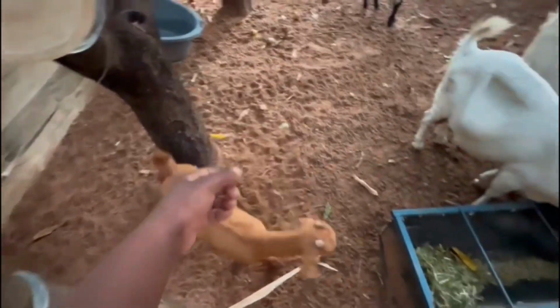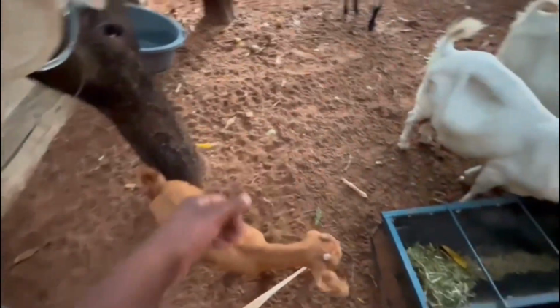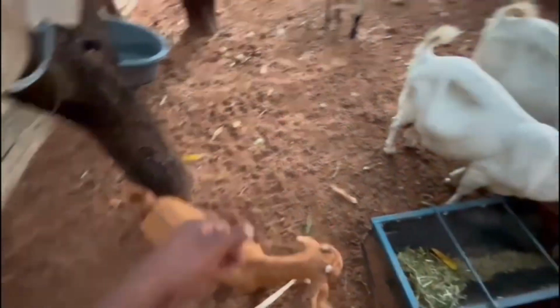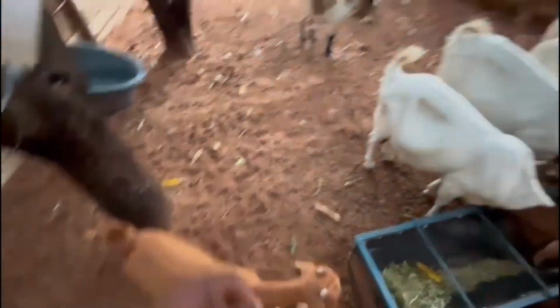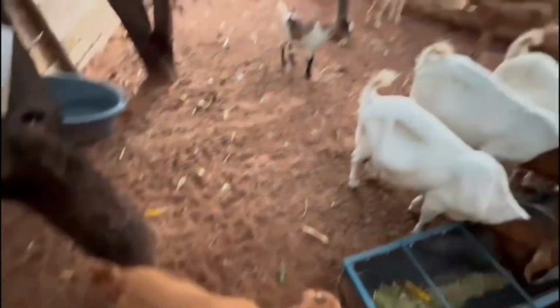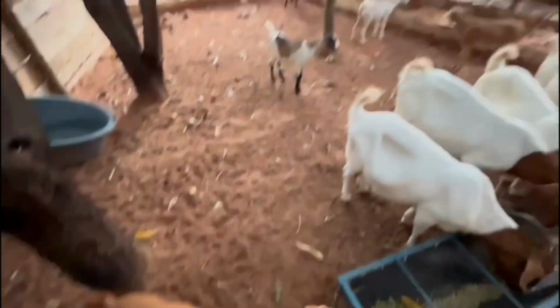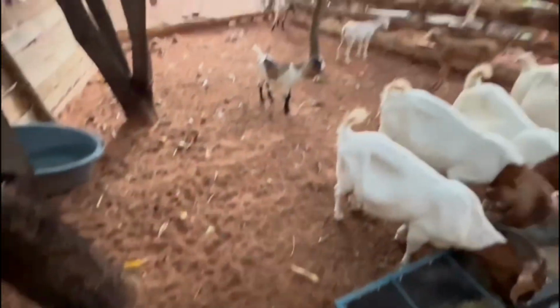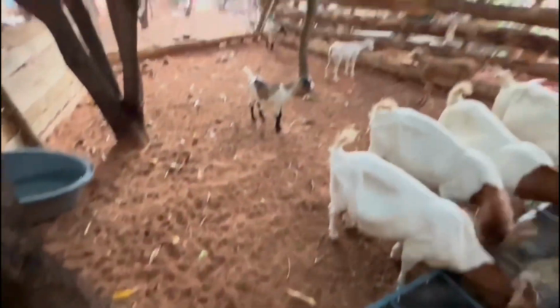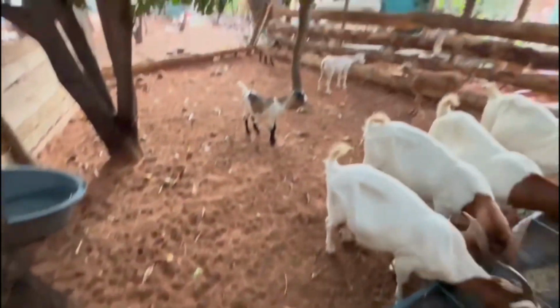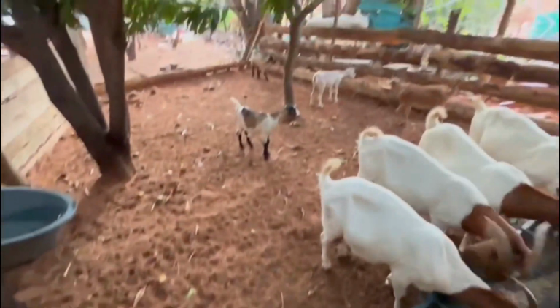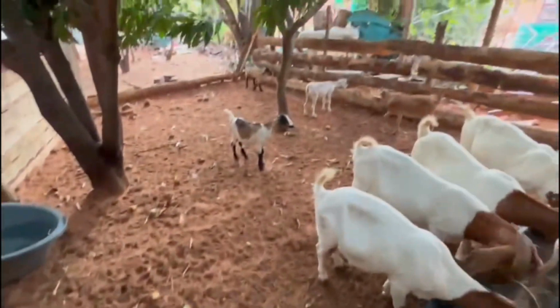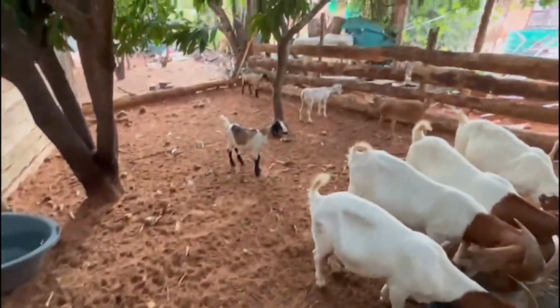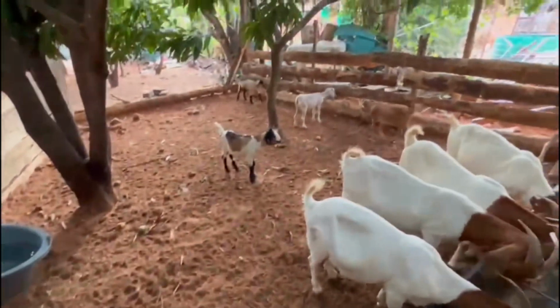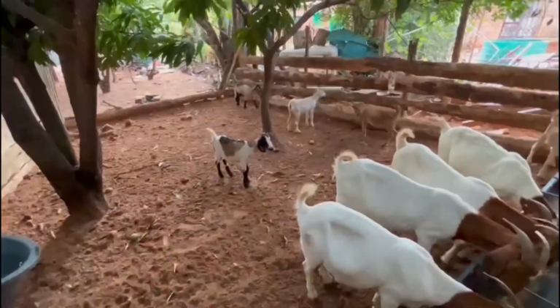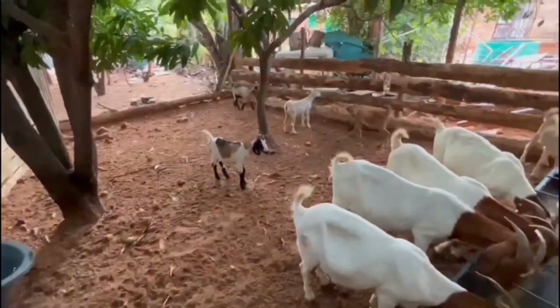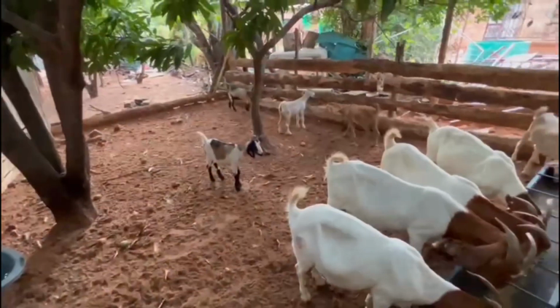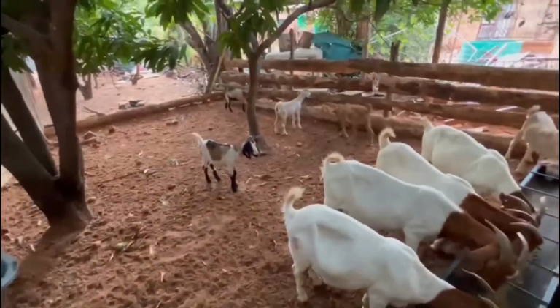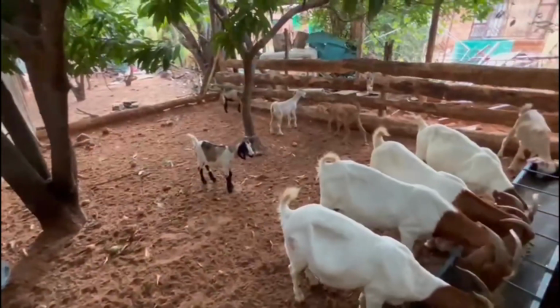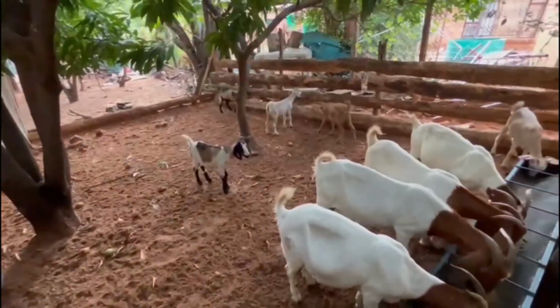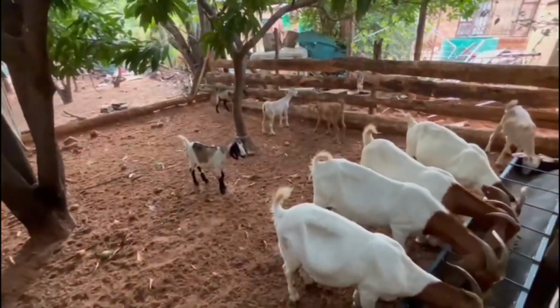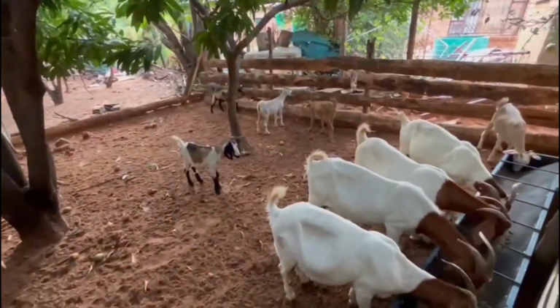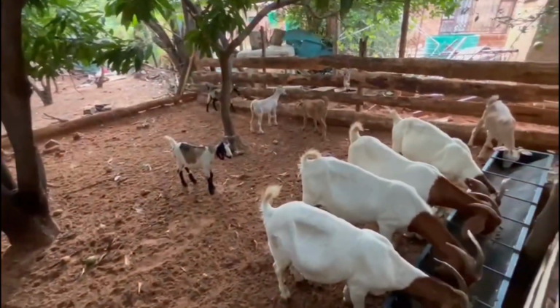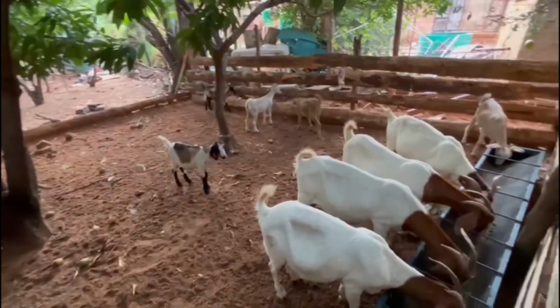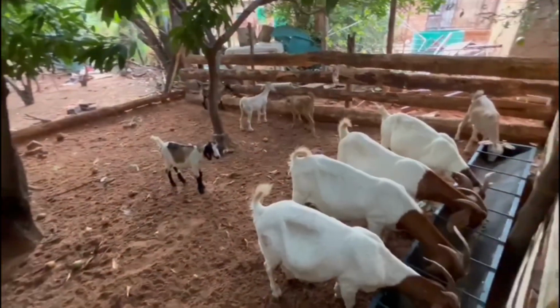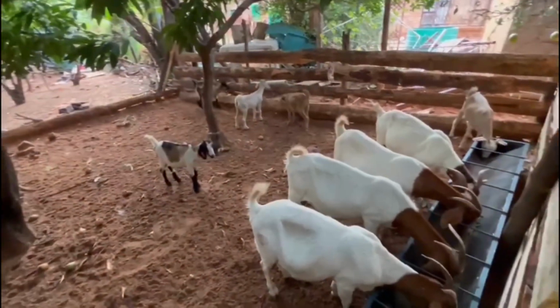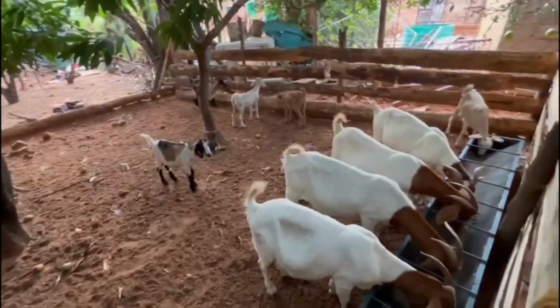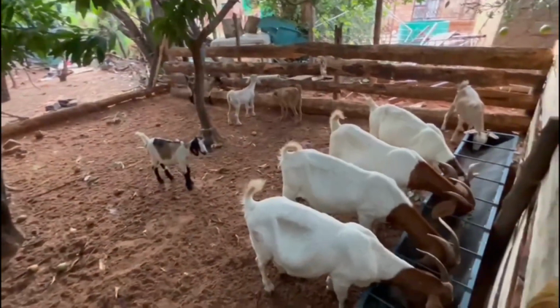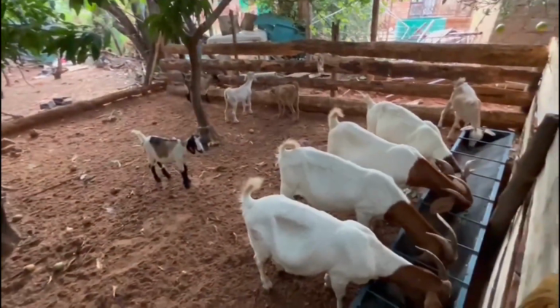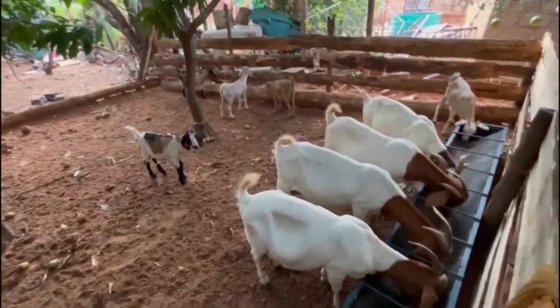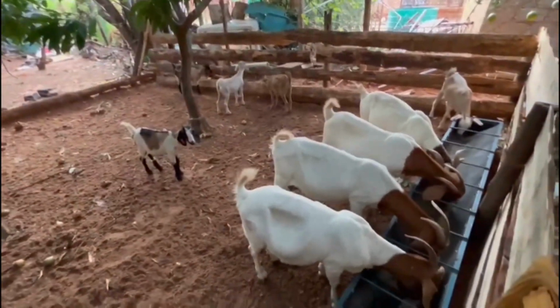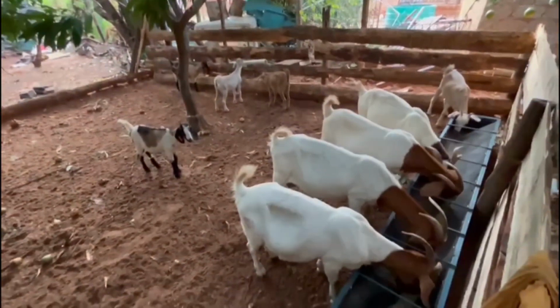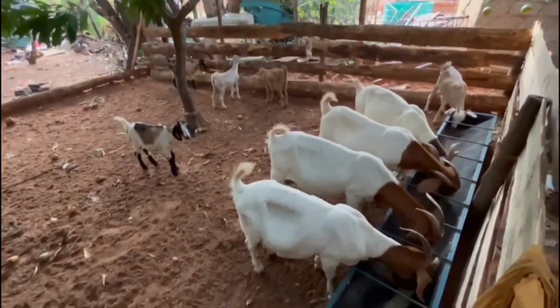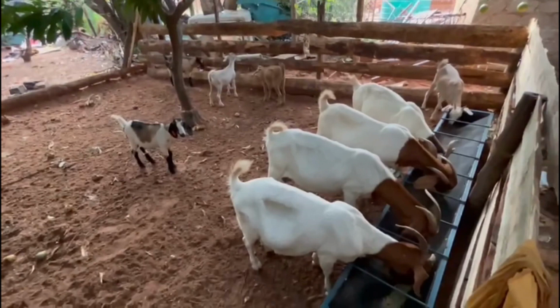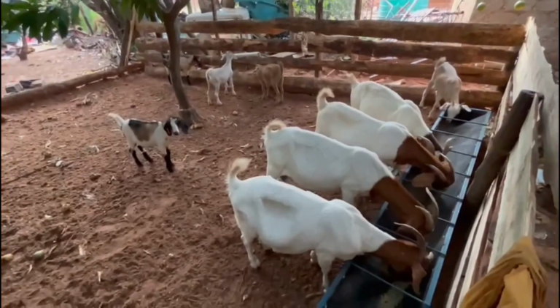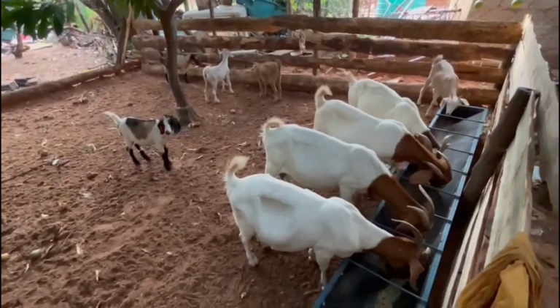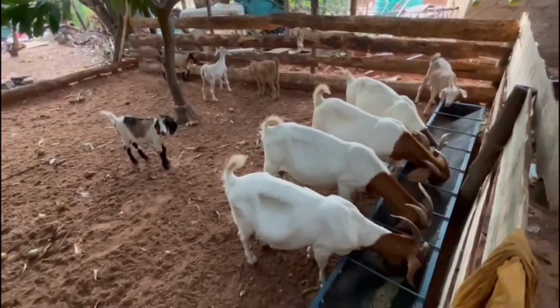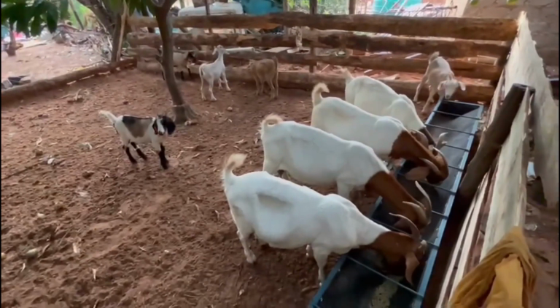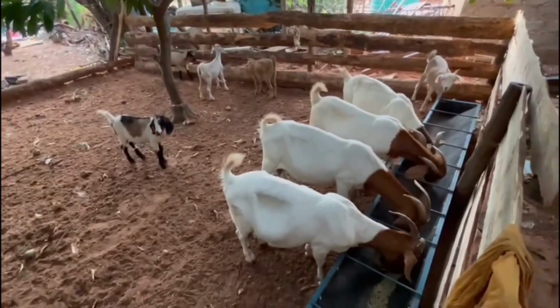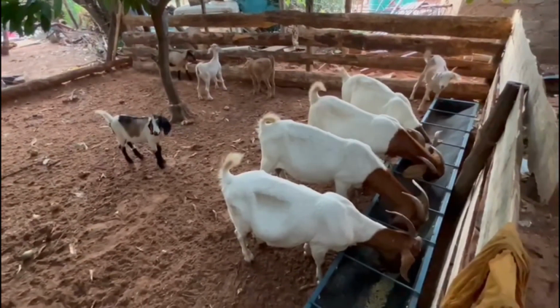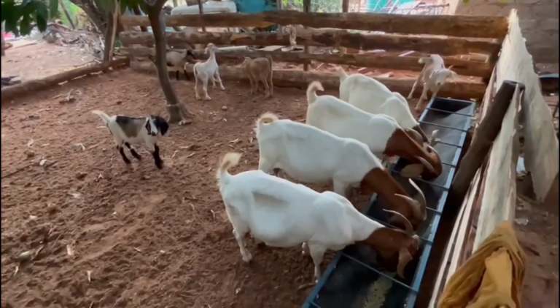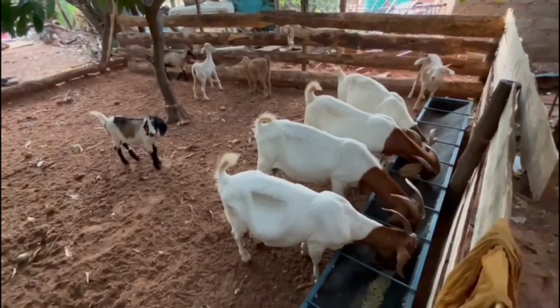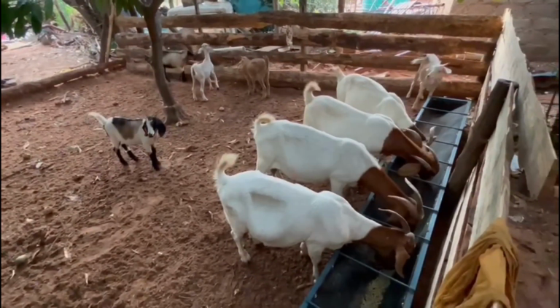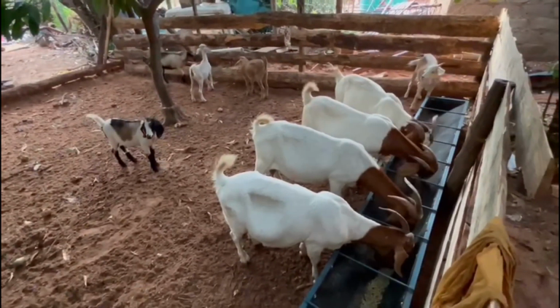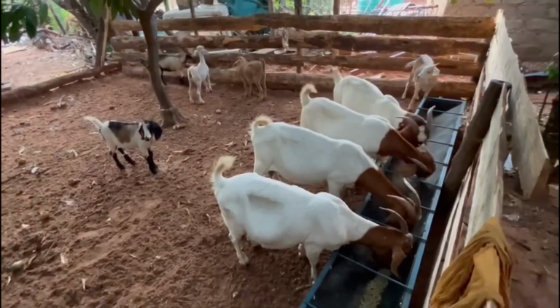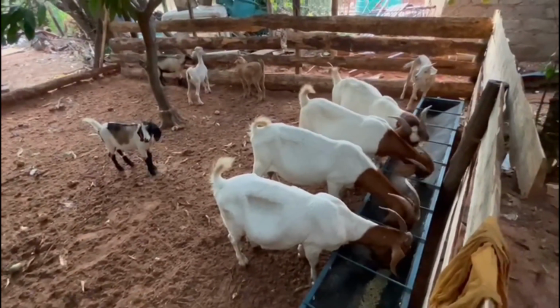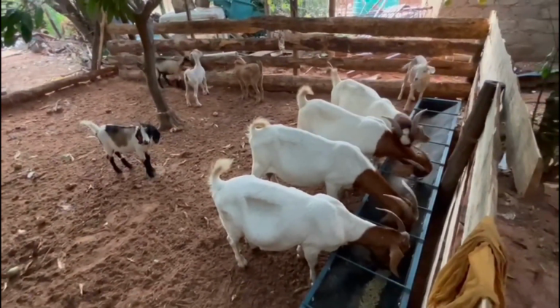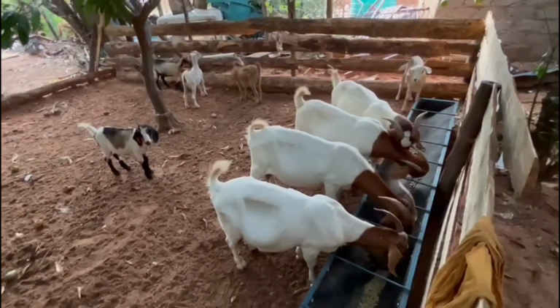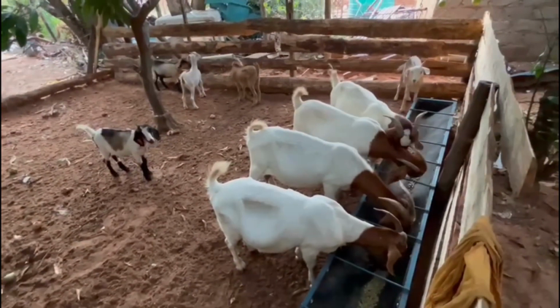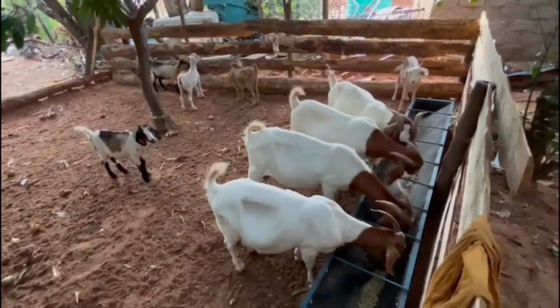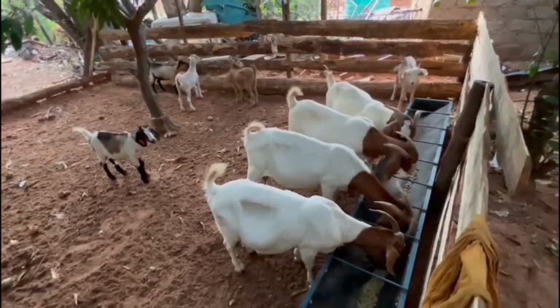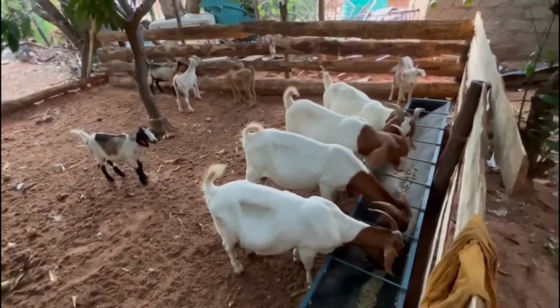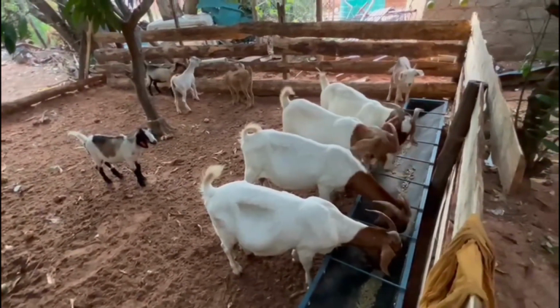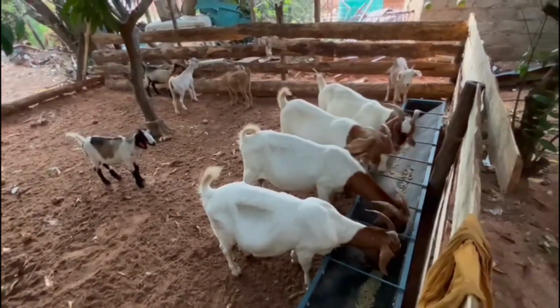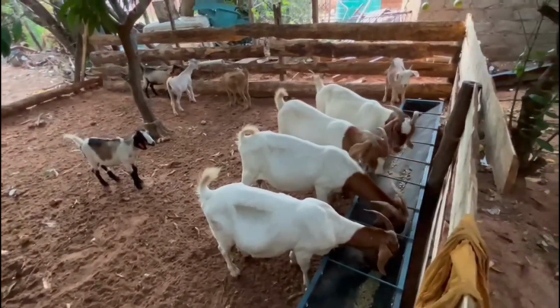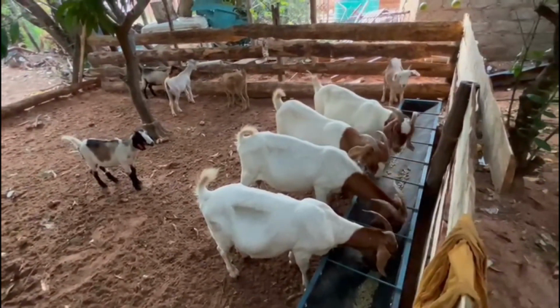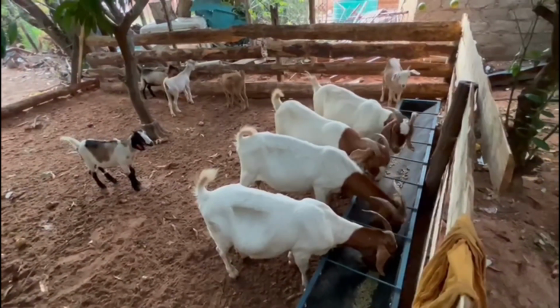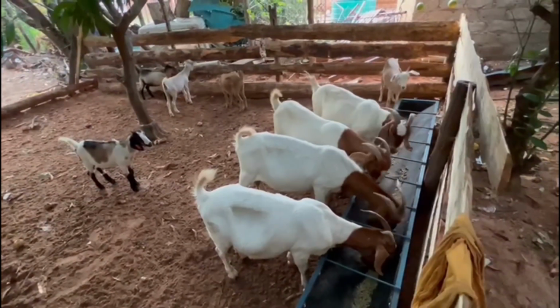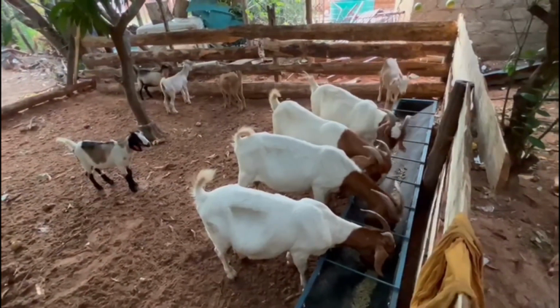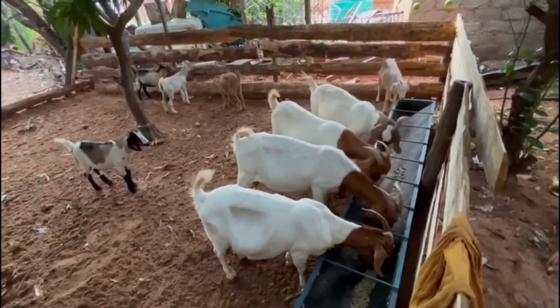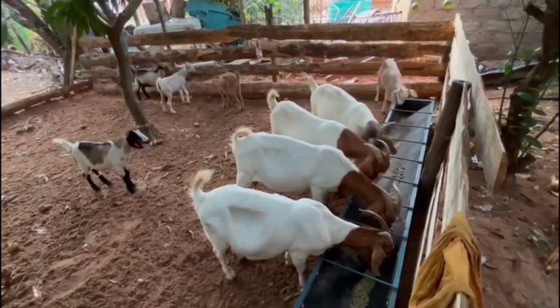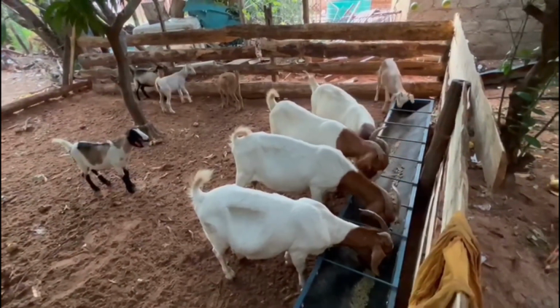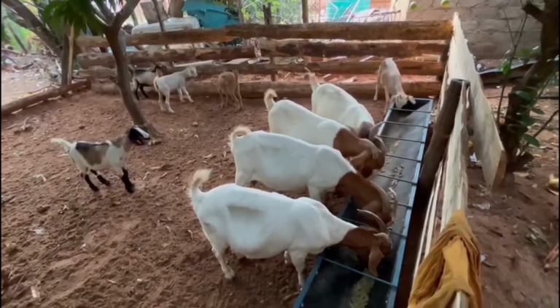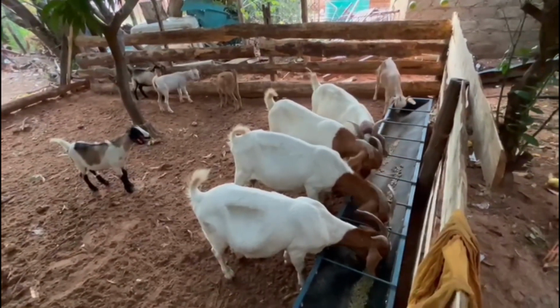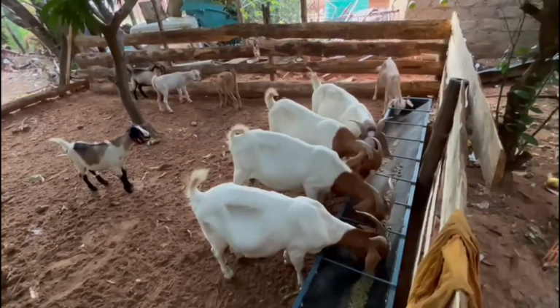It has also been imported to many countries and it has been used to improve the meat quality of other breeds.